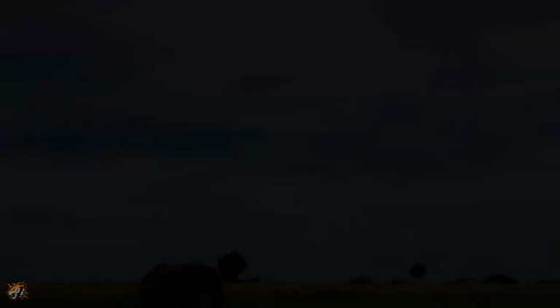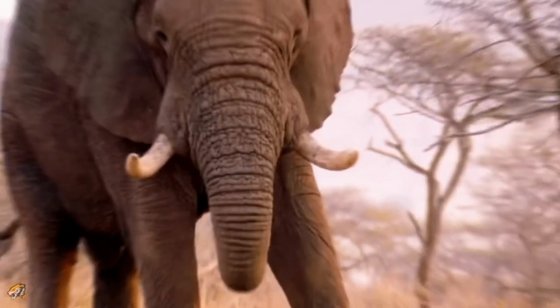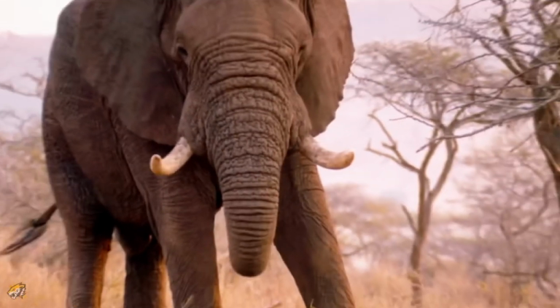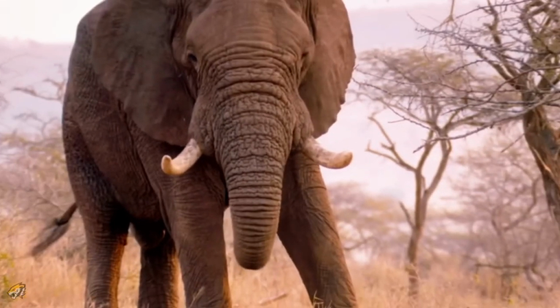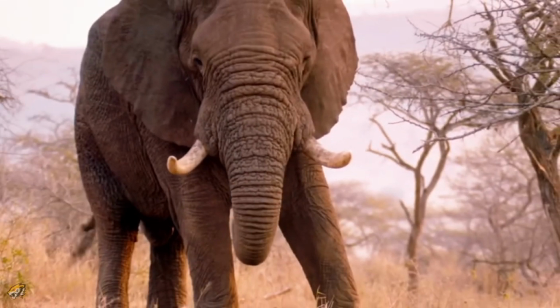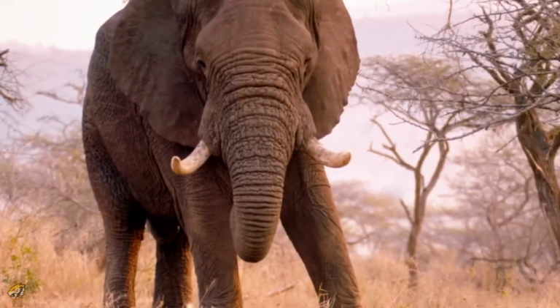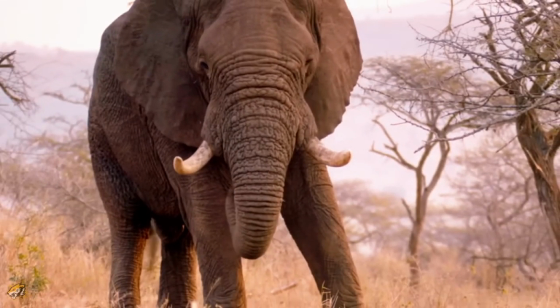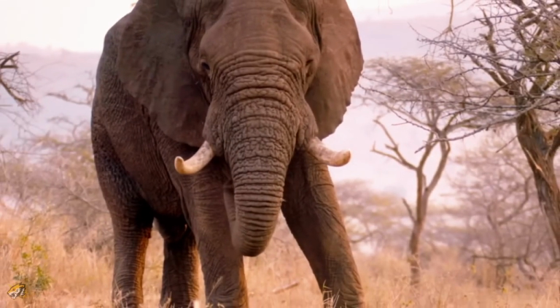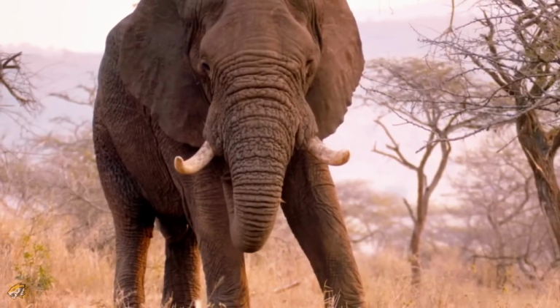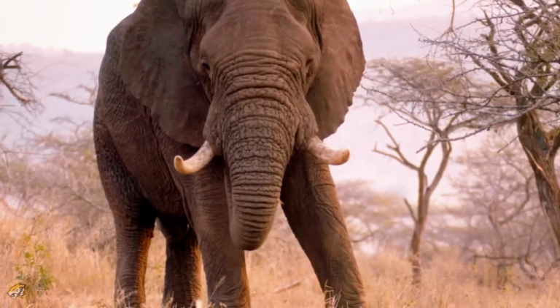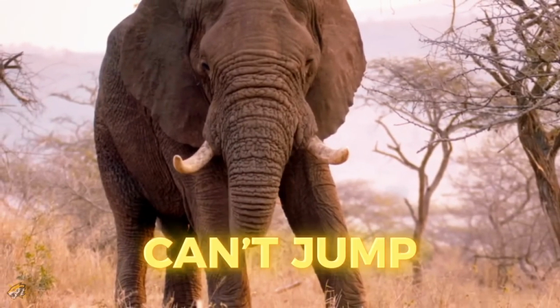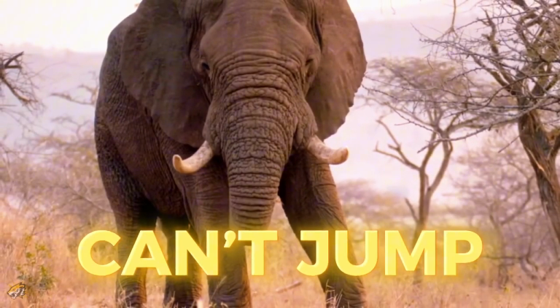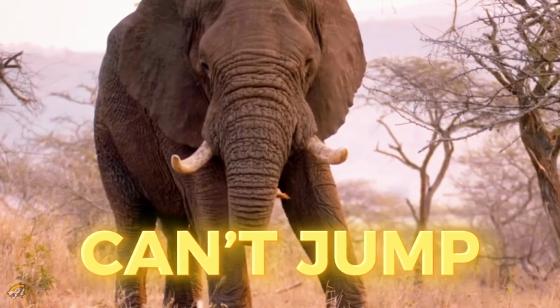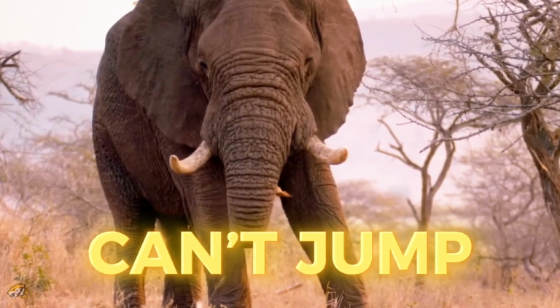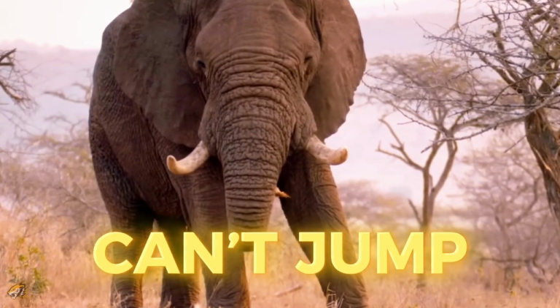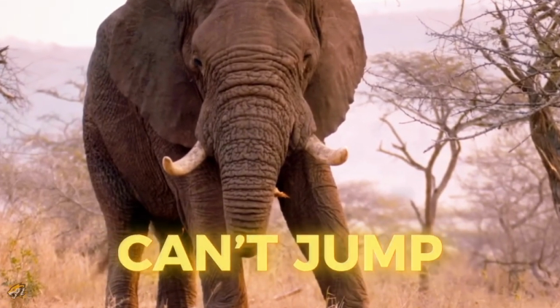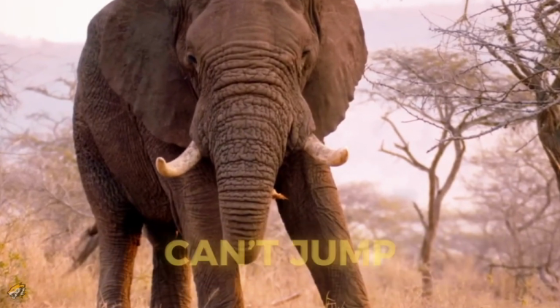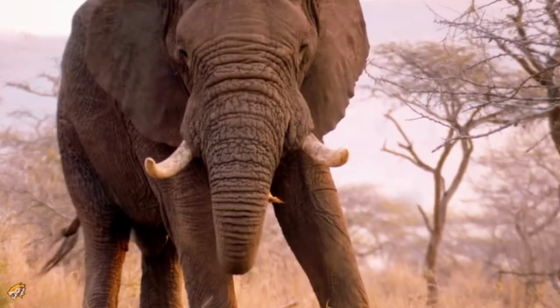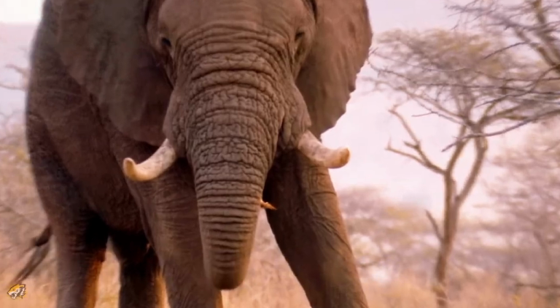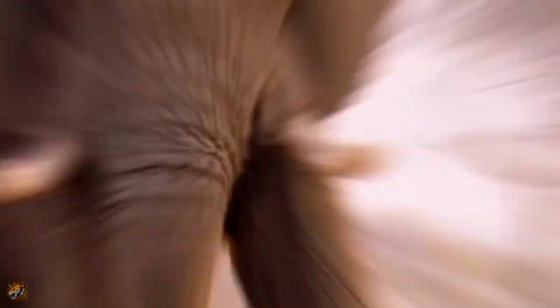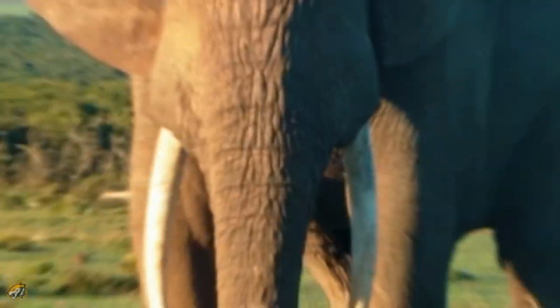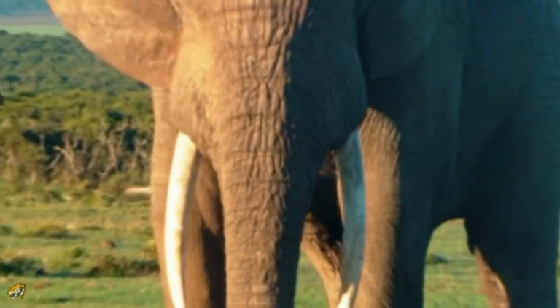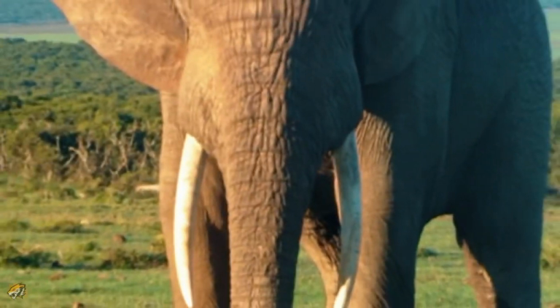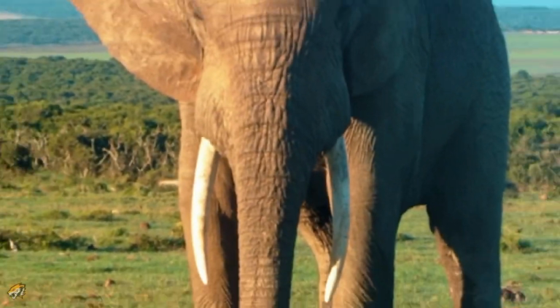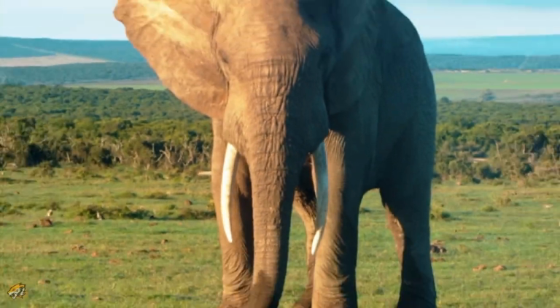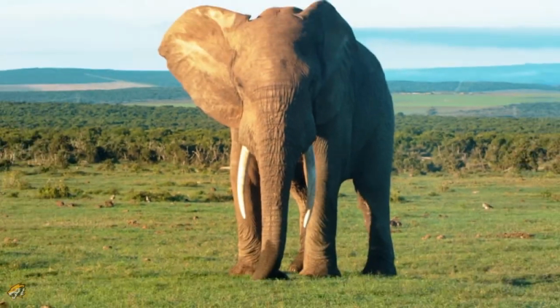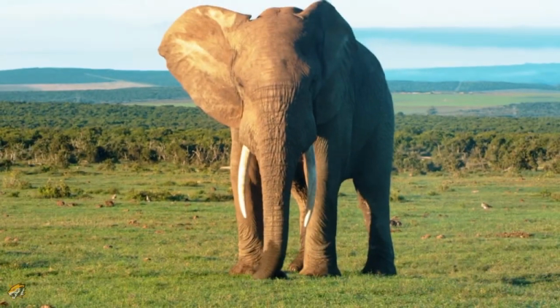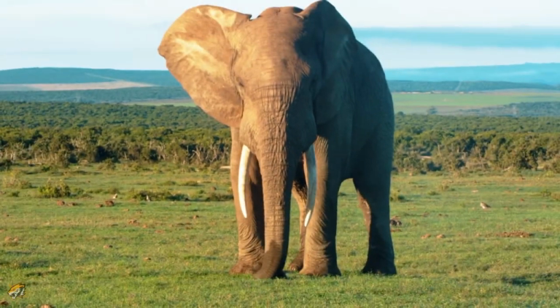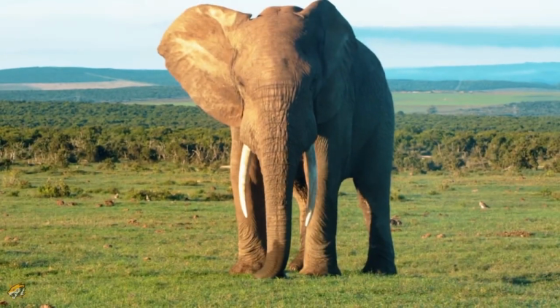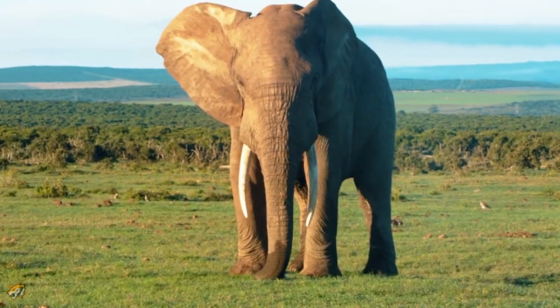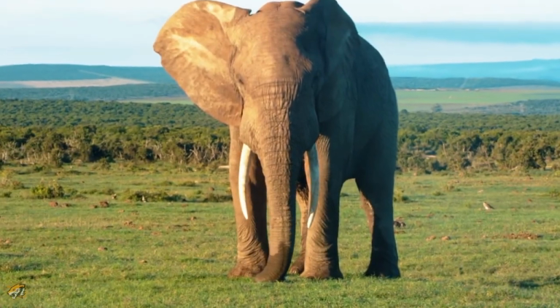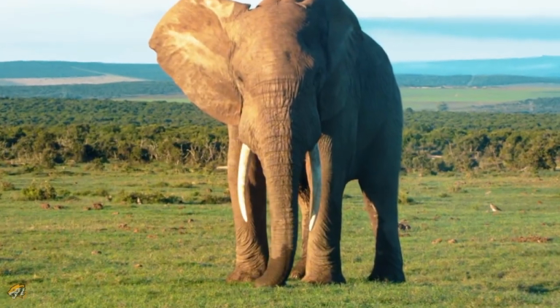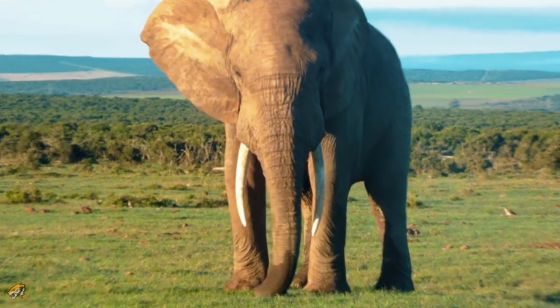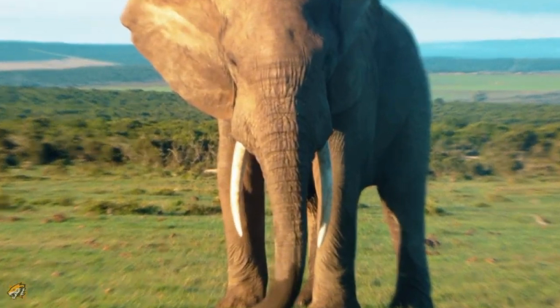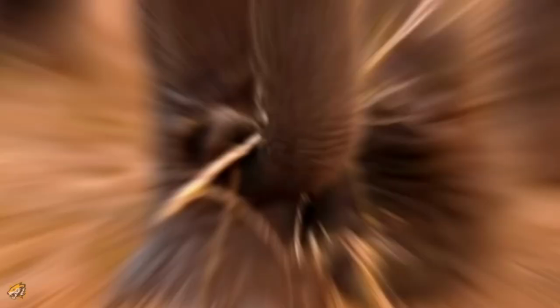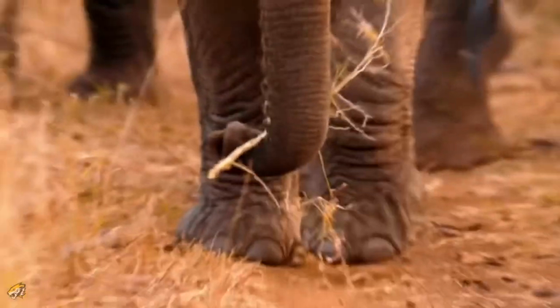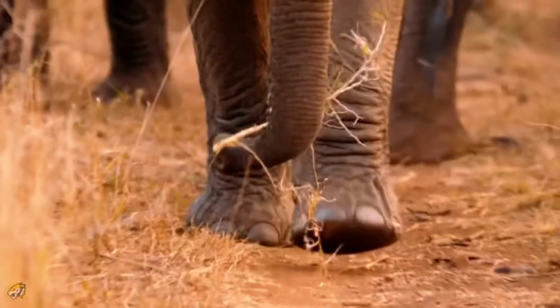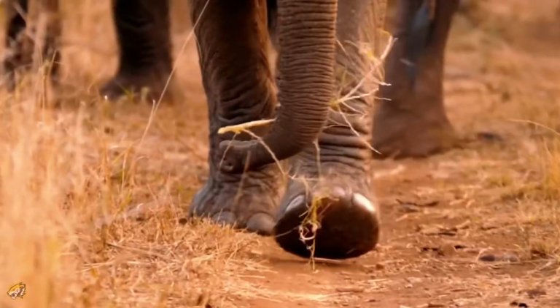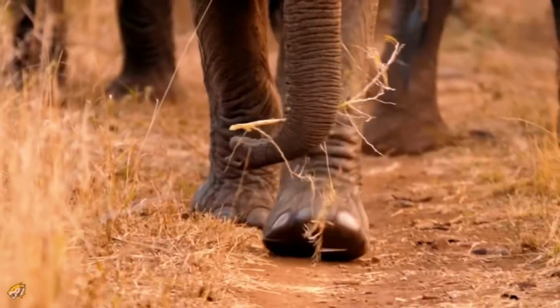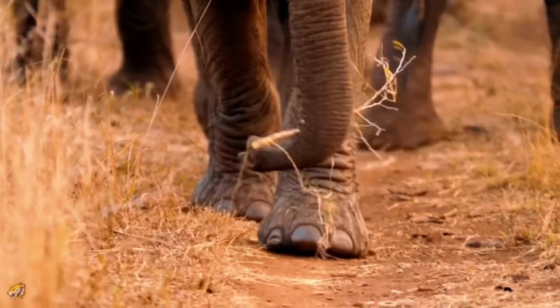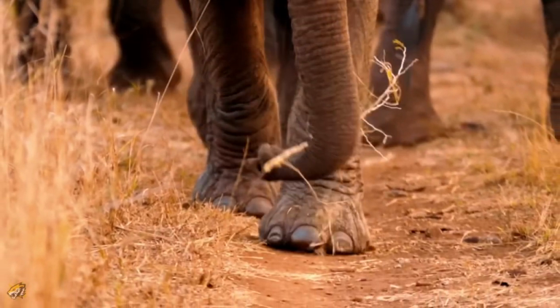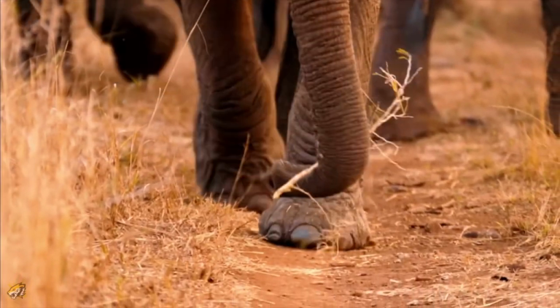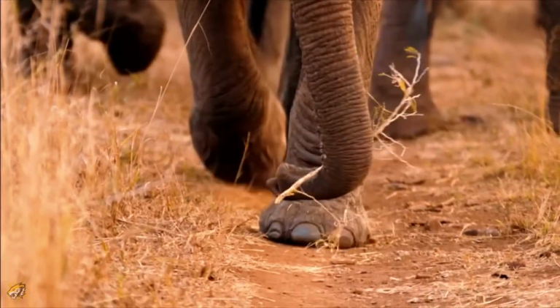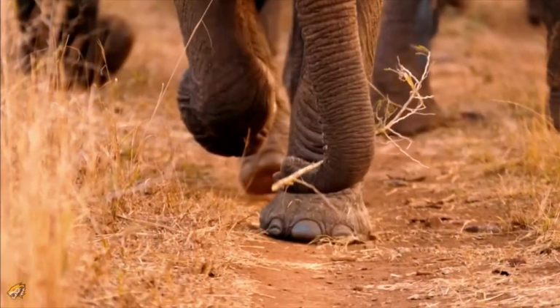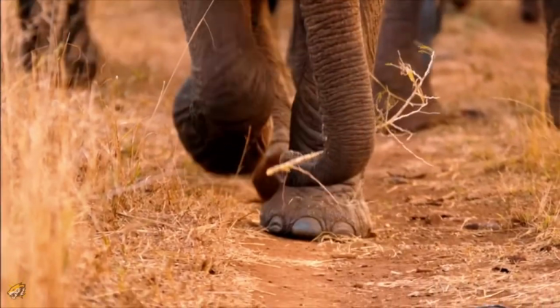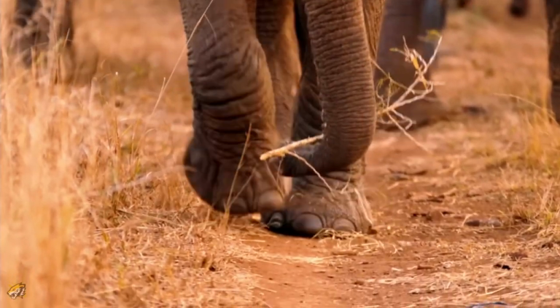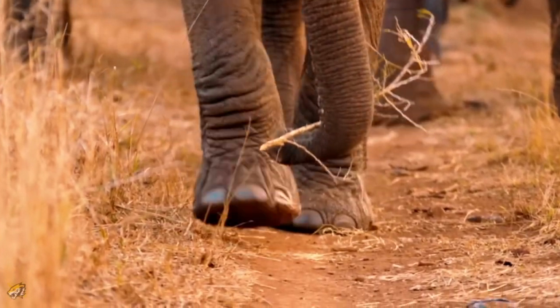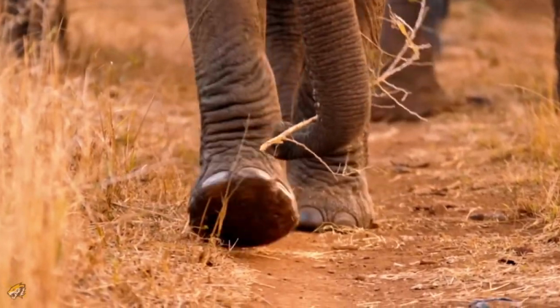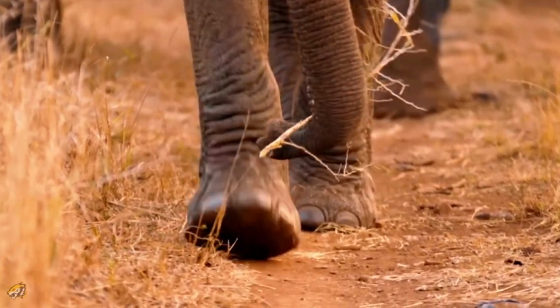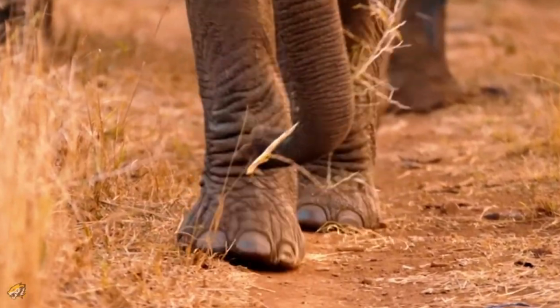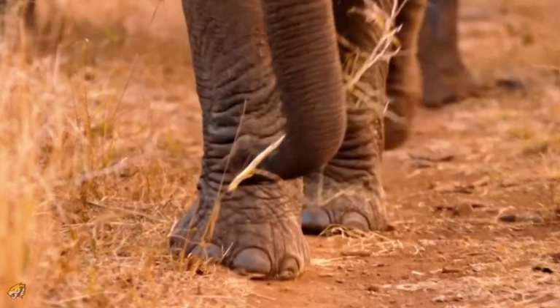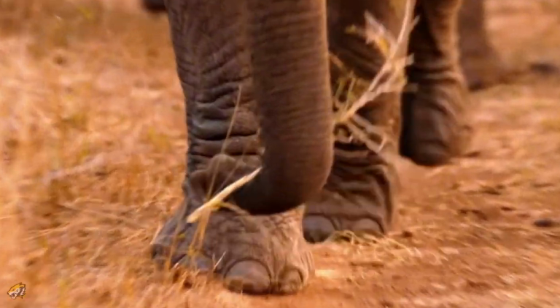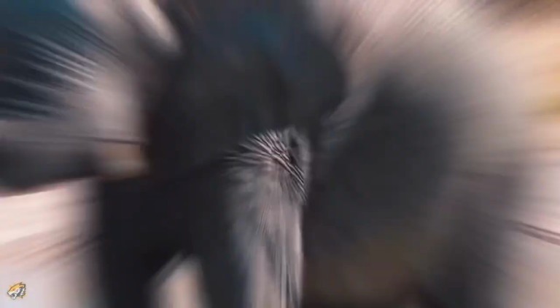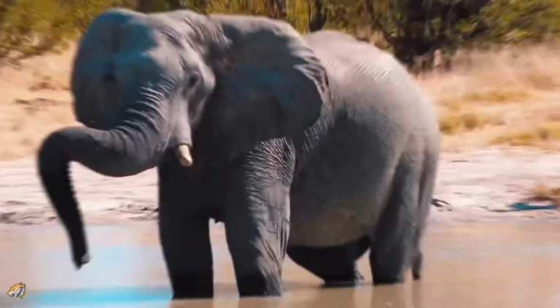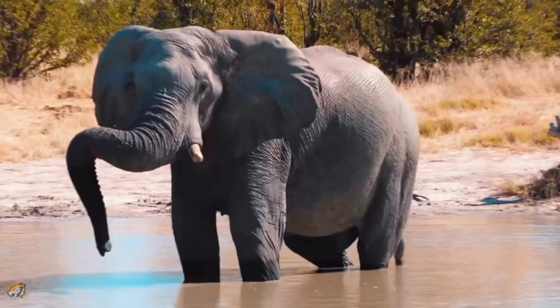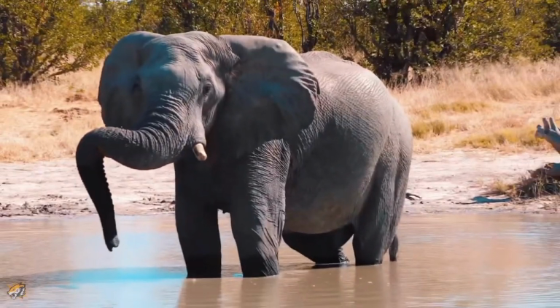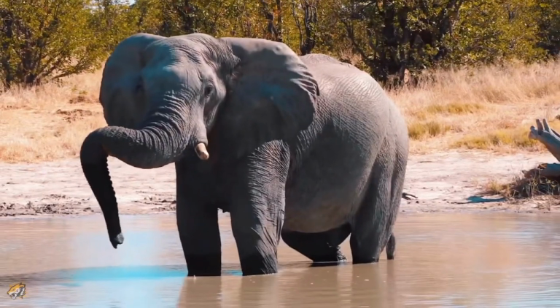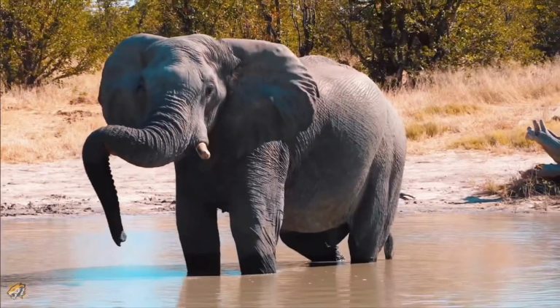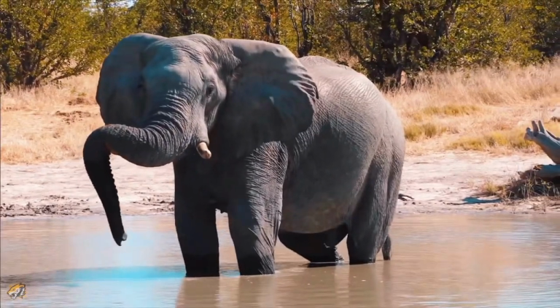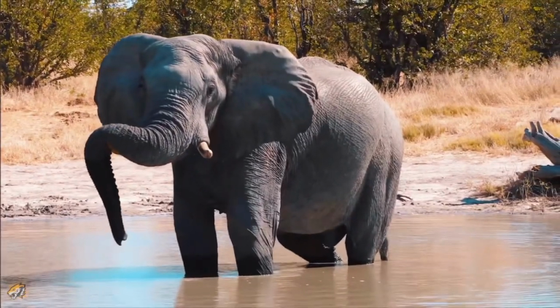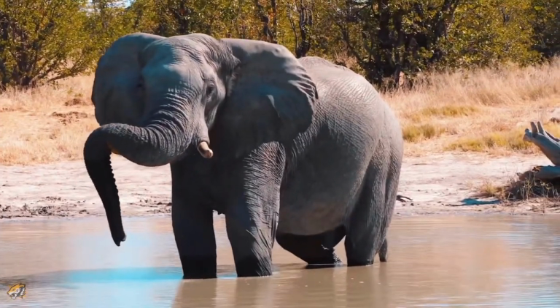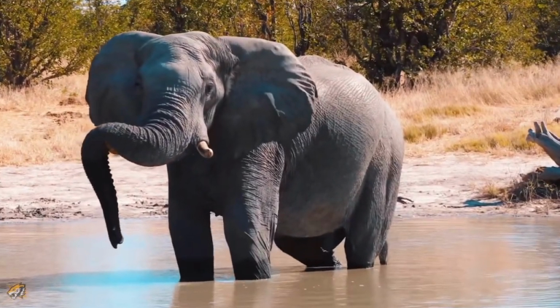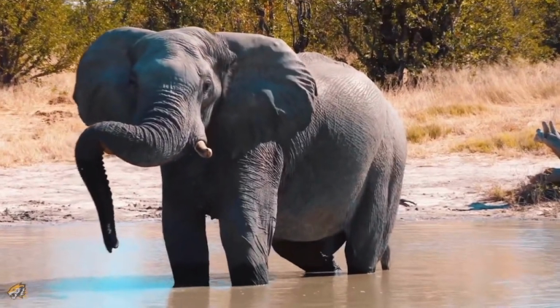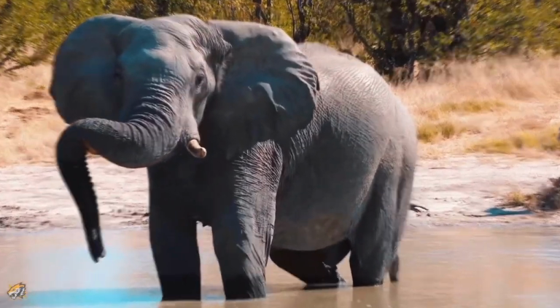African elephants can't jump because of their large size, and because they are always walking on their tiptoes, which limits their flexibility.